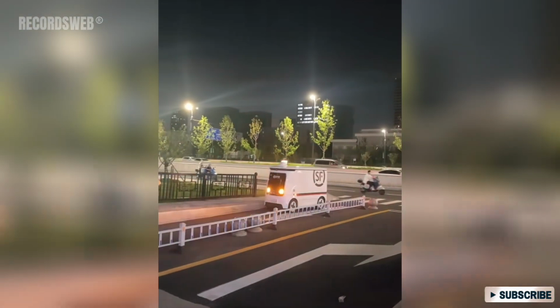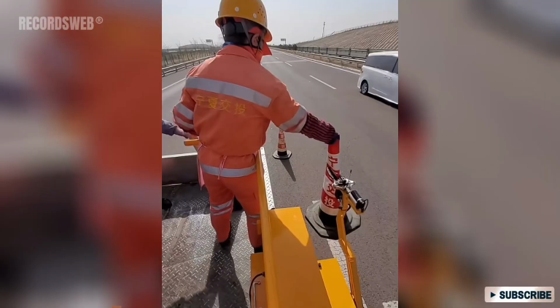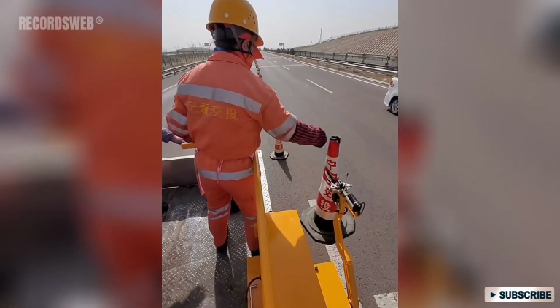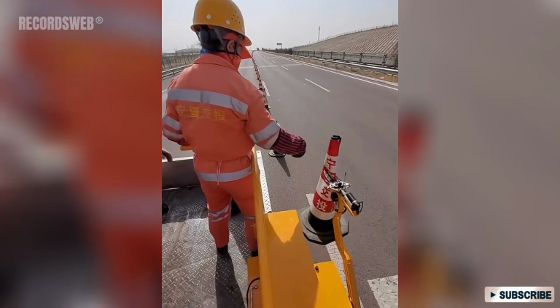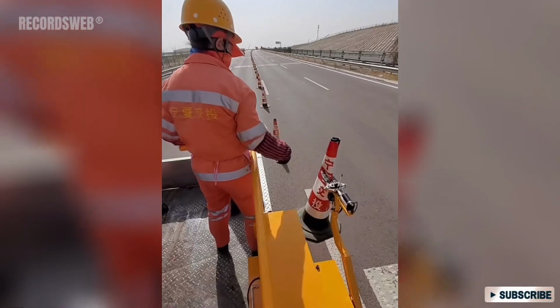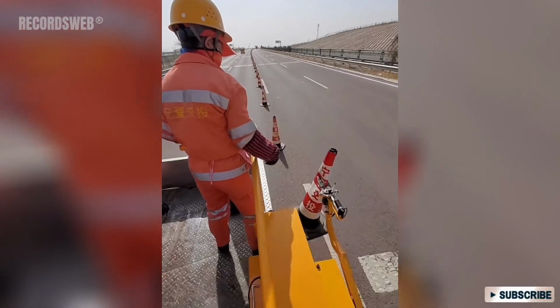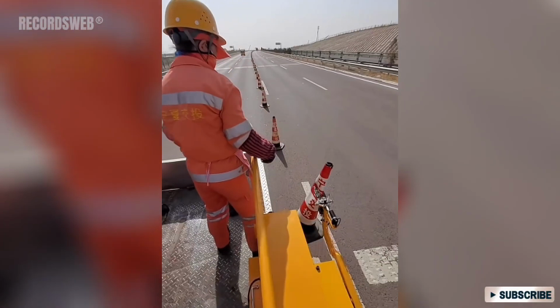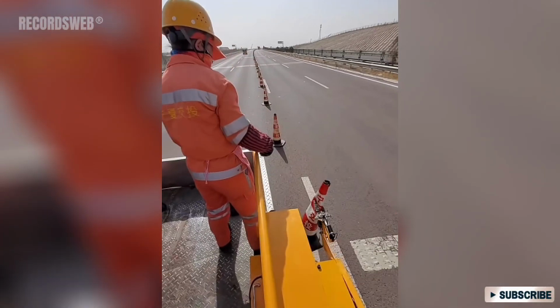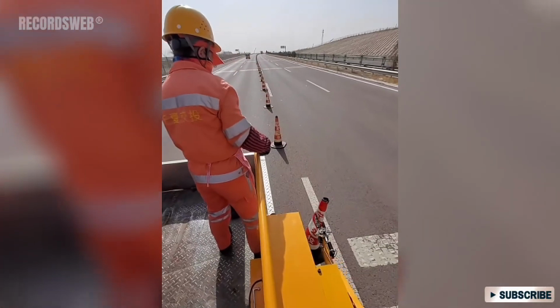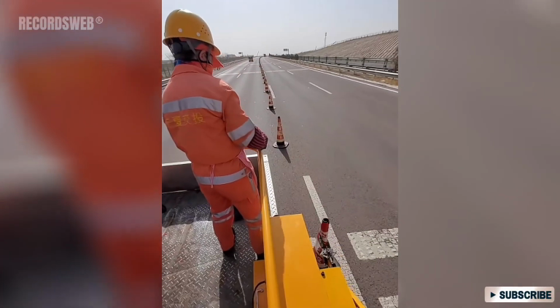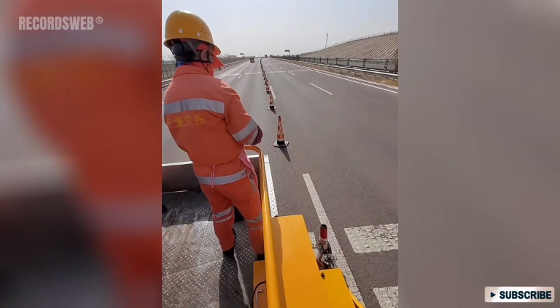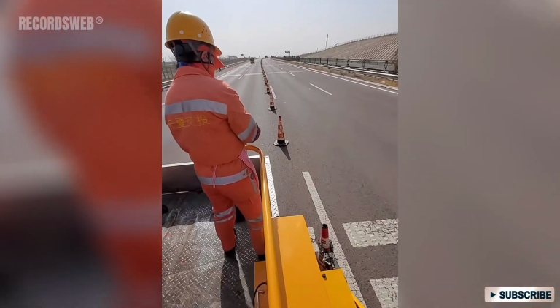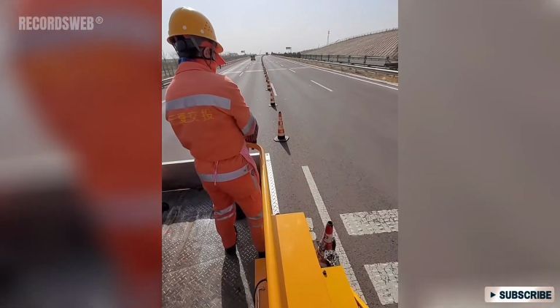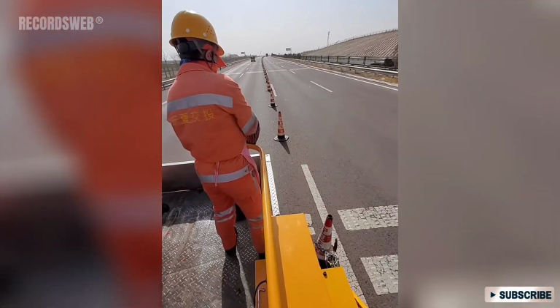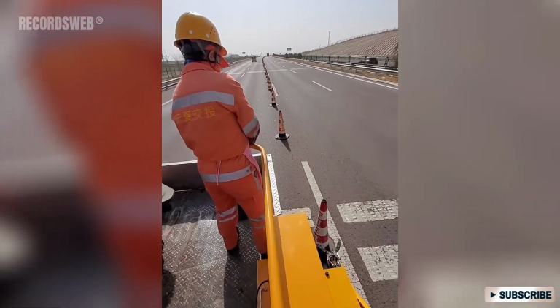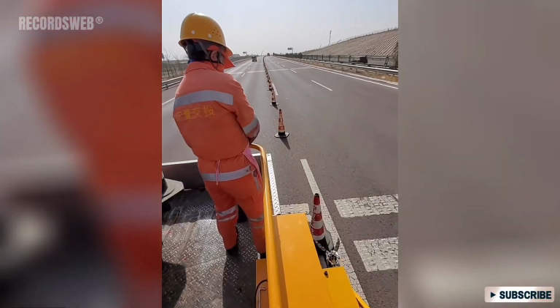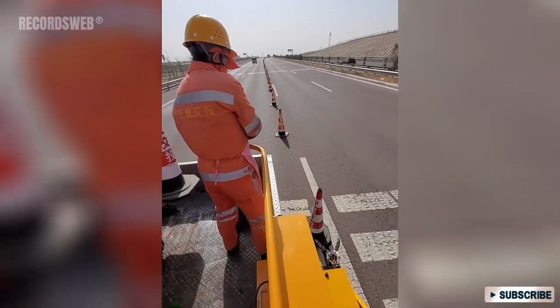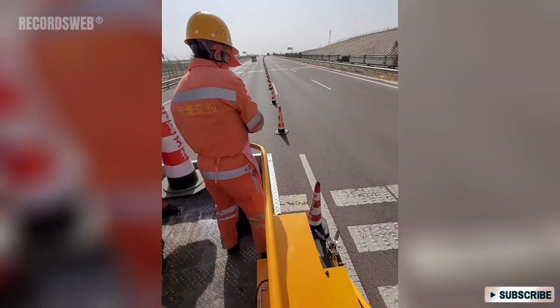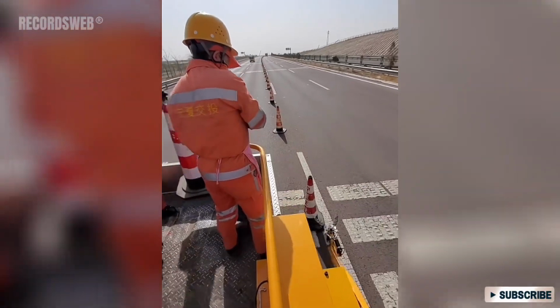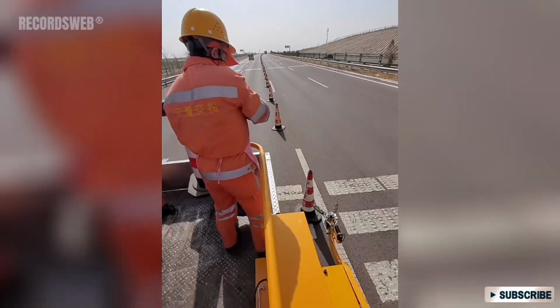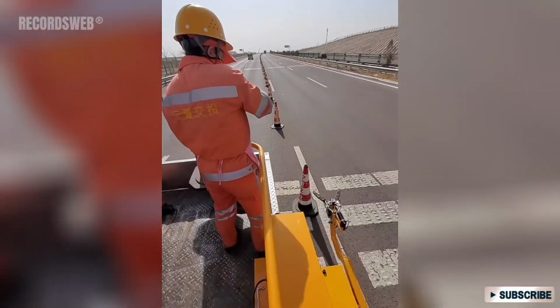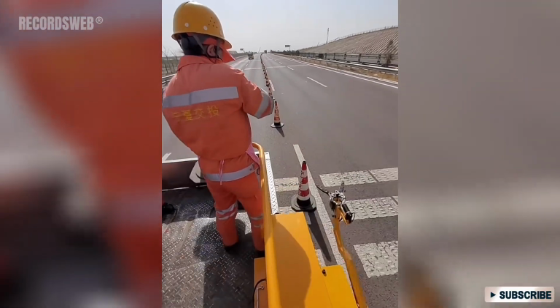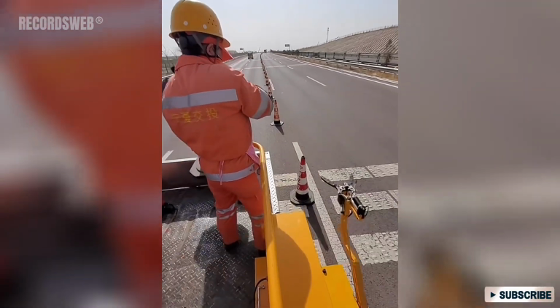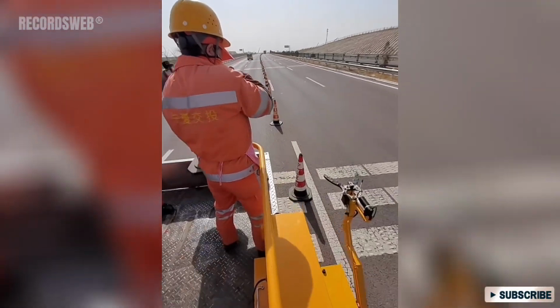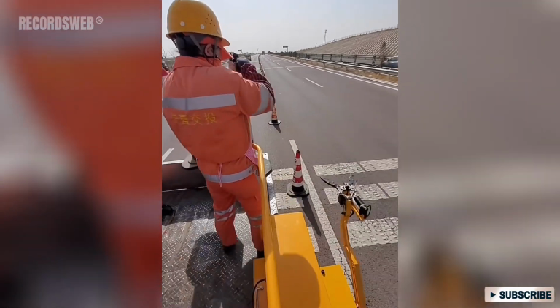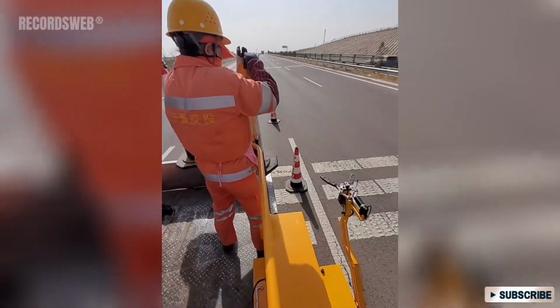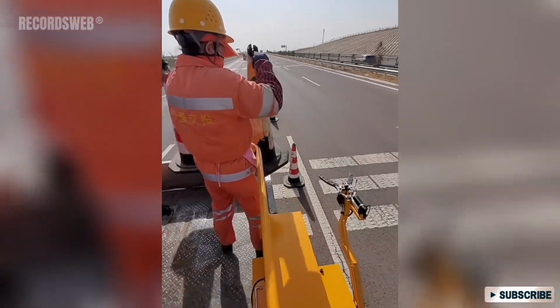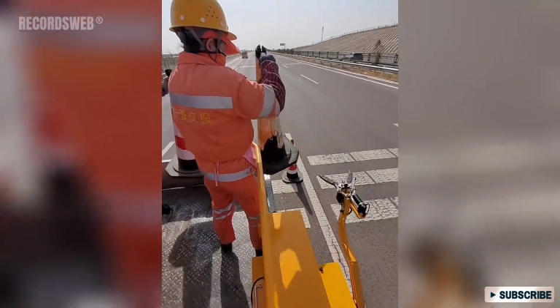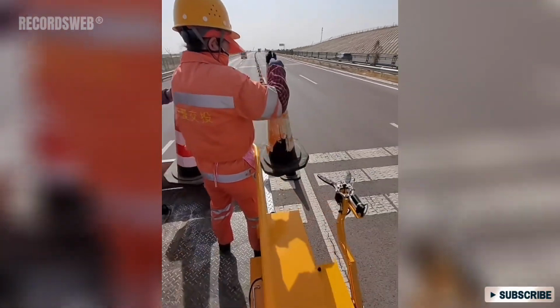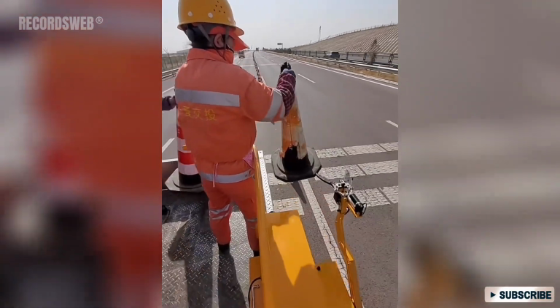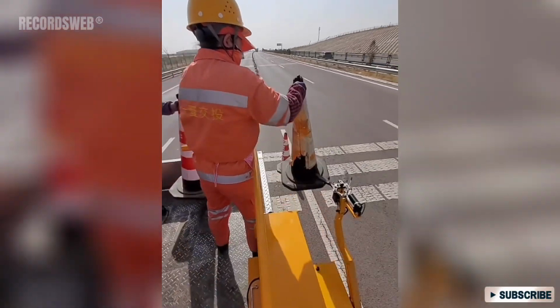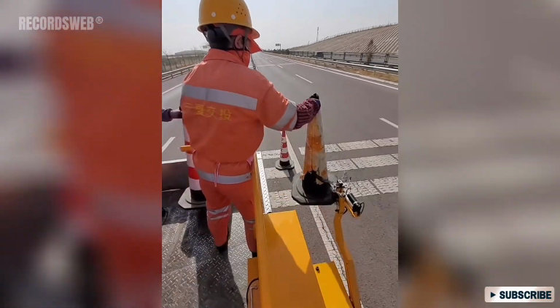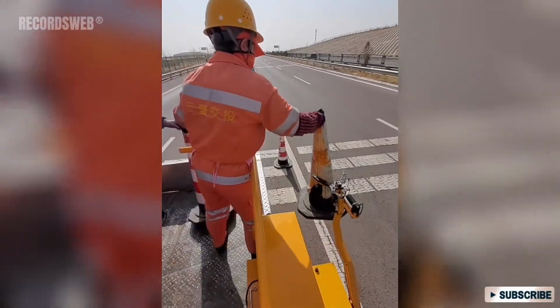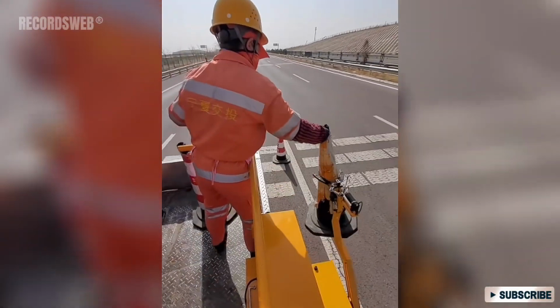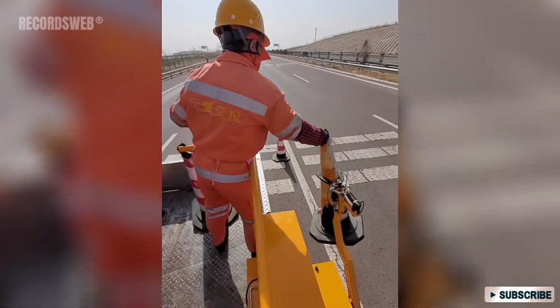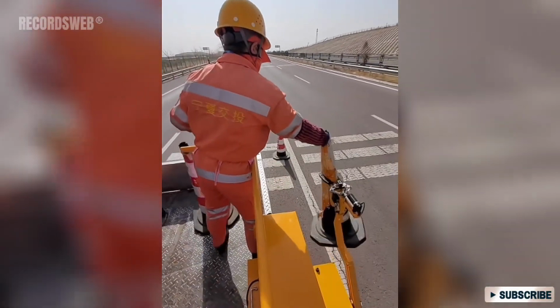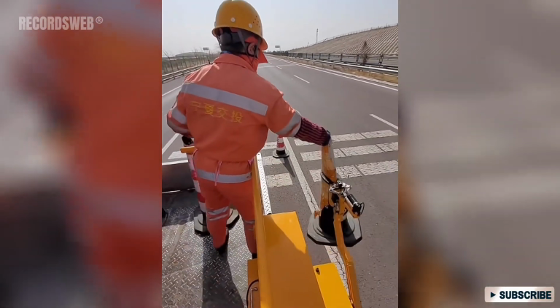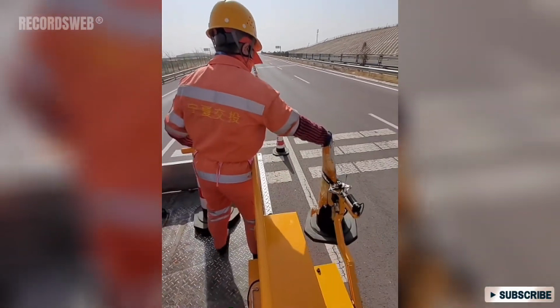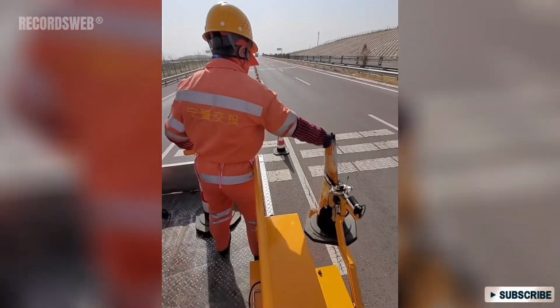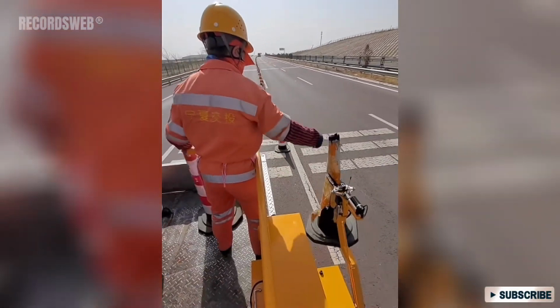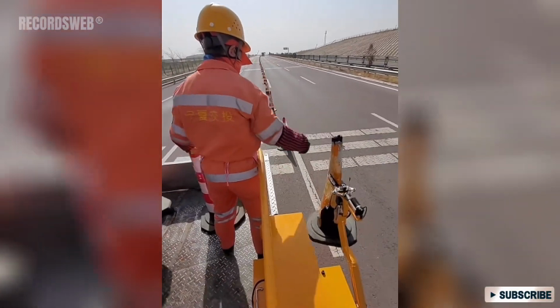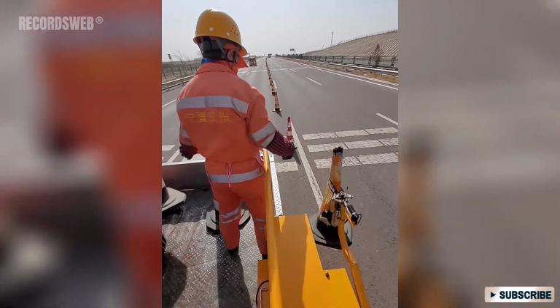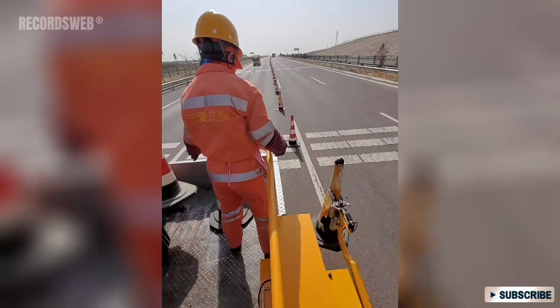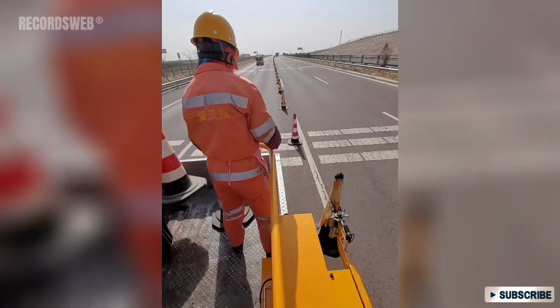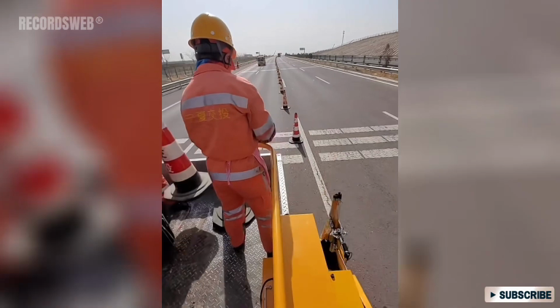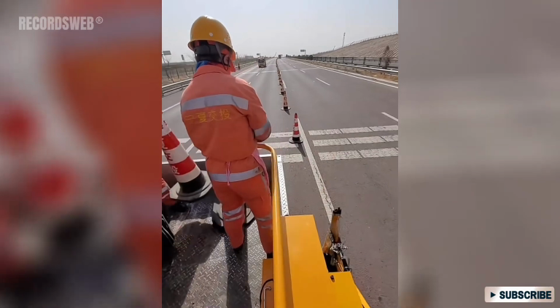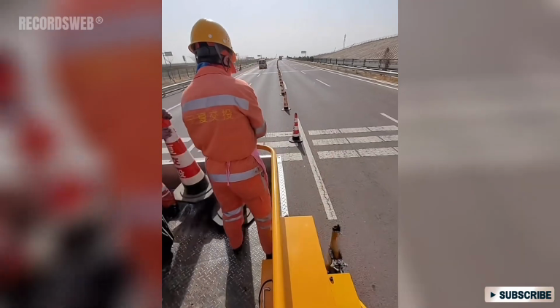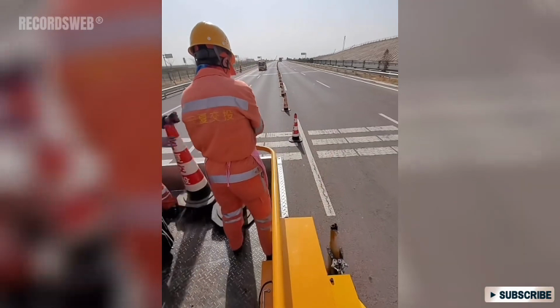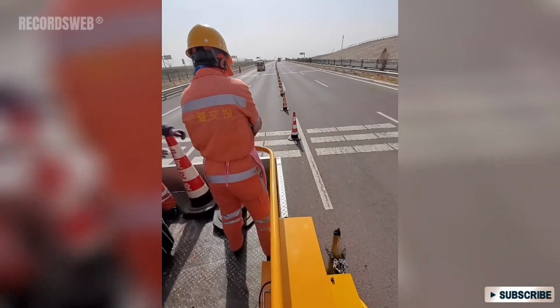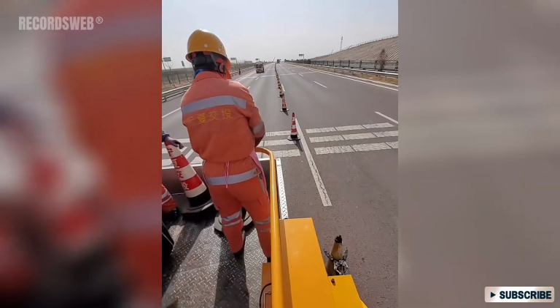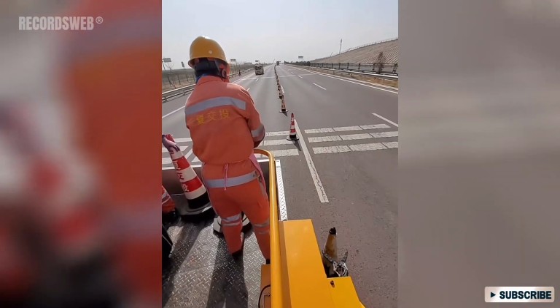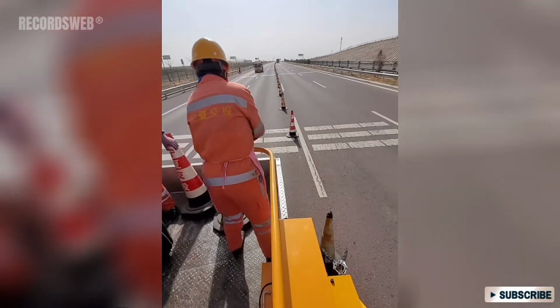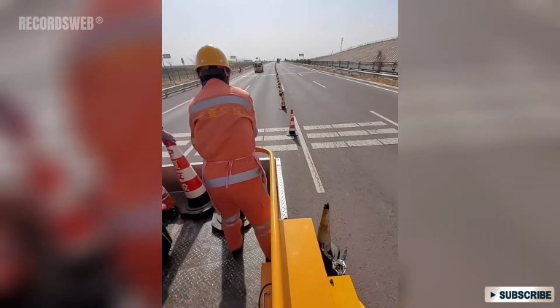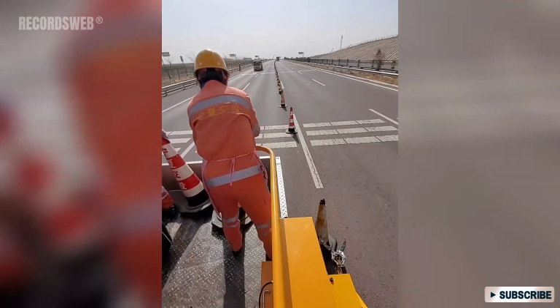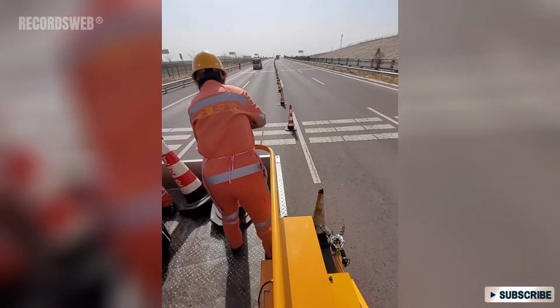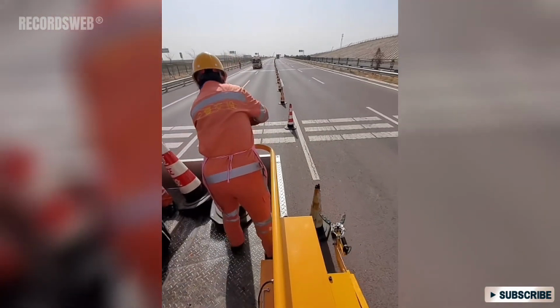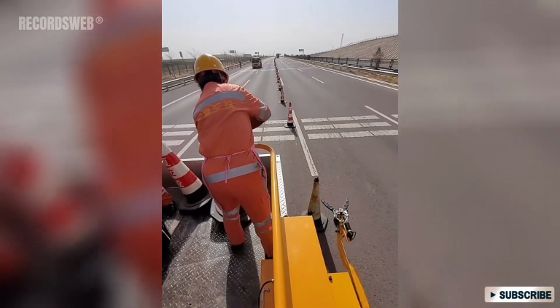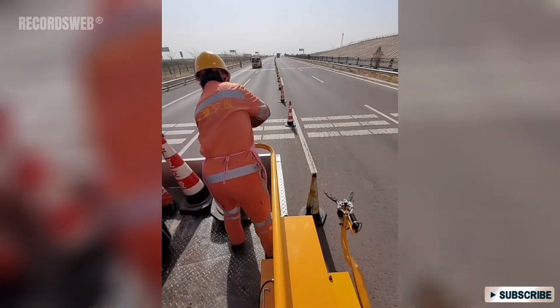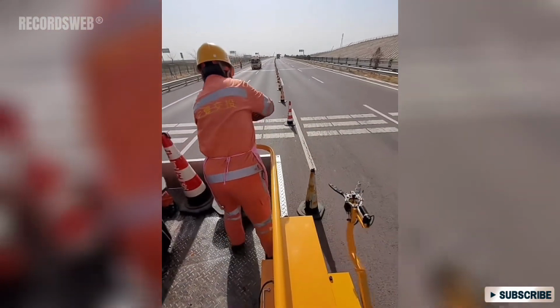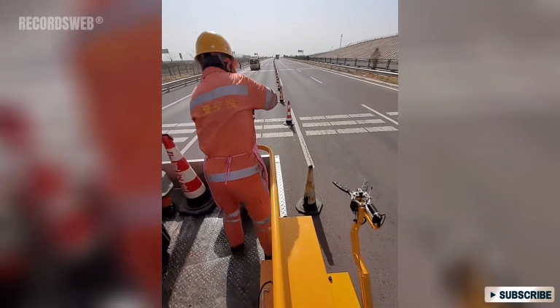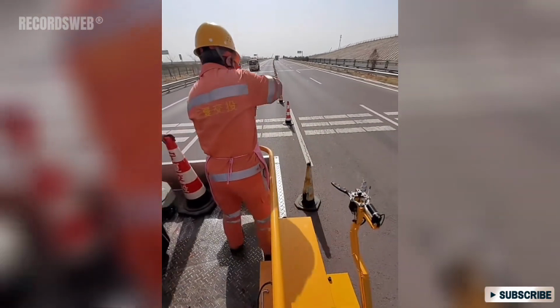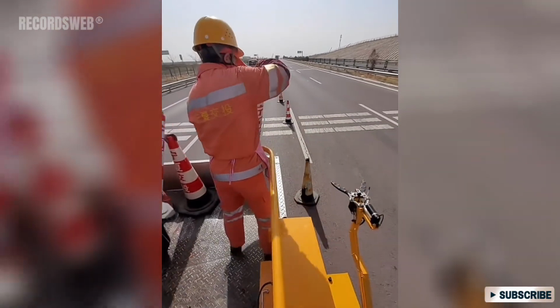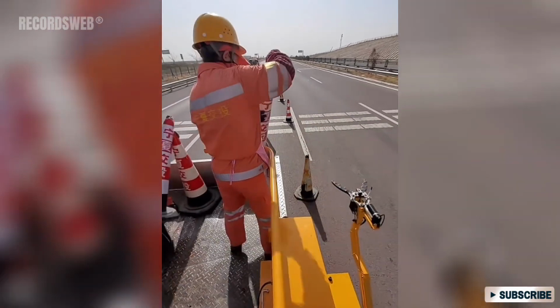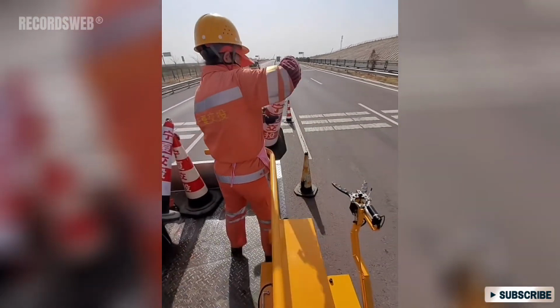This road worker stands on the back of a construction vehicle and, using an automatic arm on the vehicle, precisely places road cones on the road.